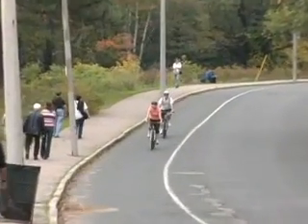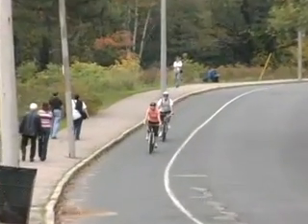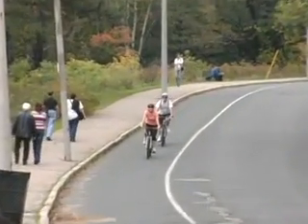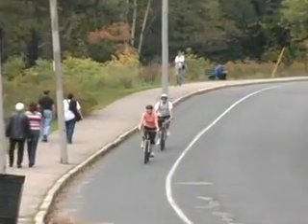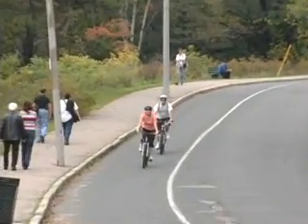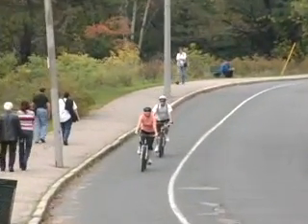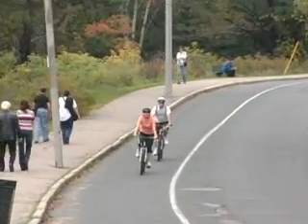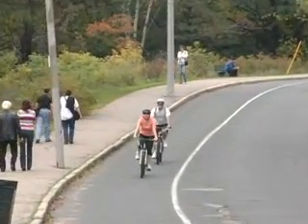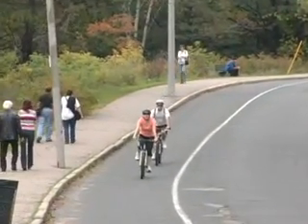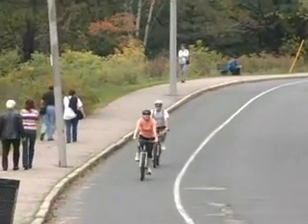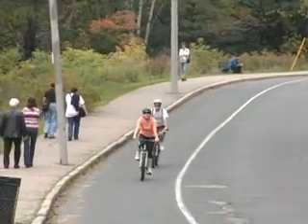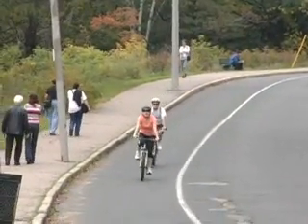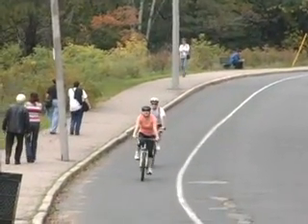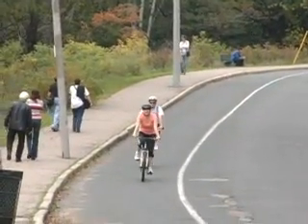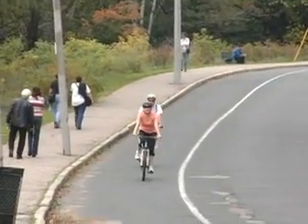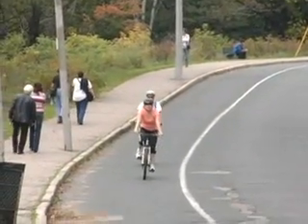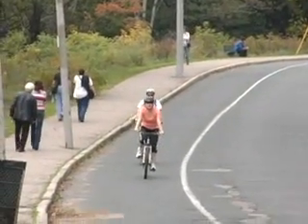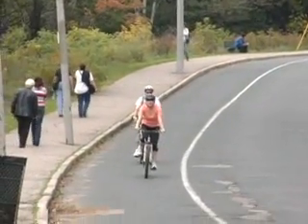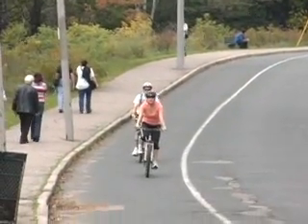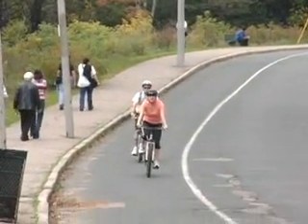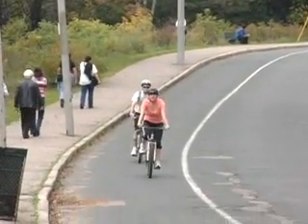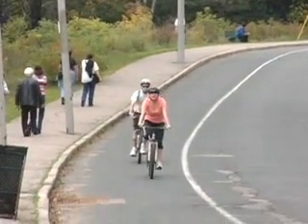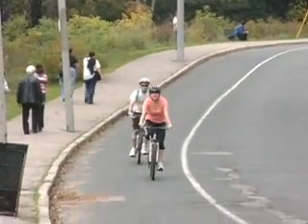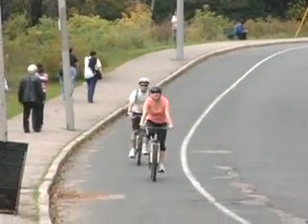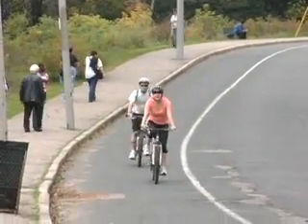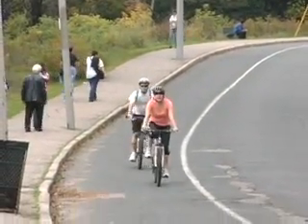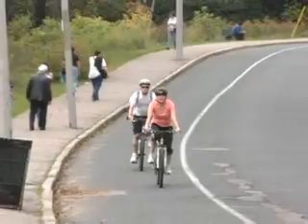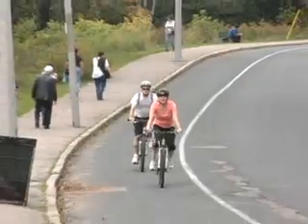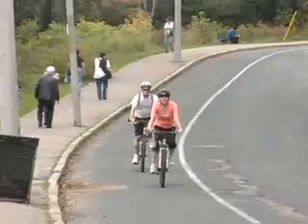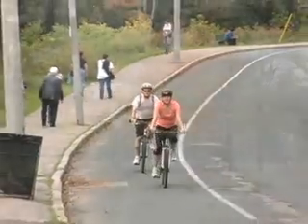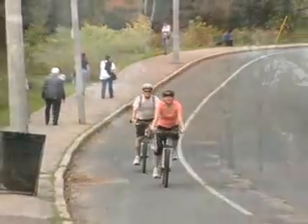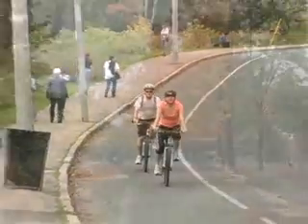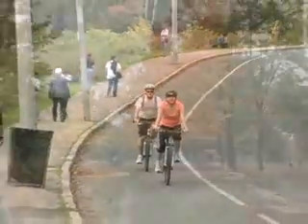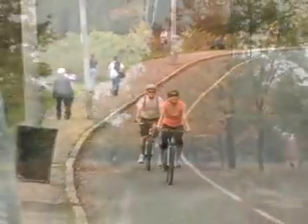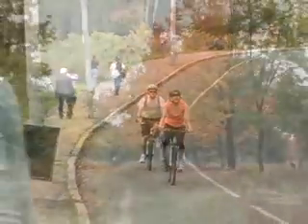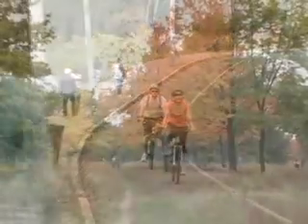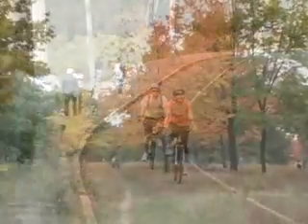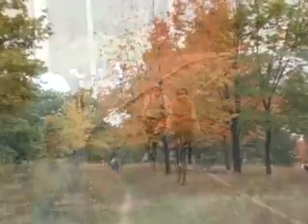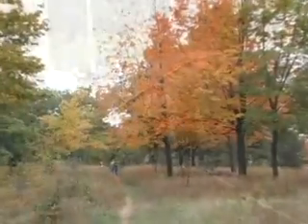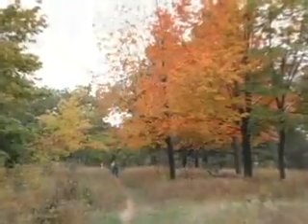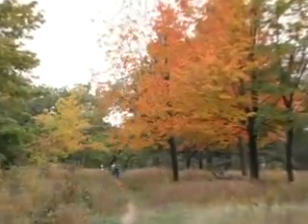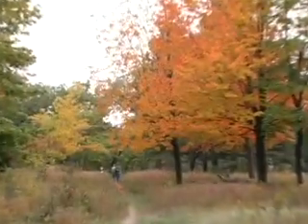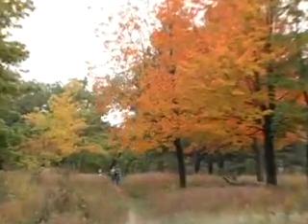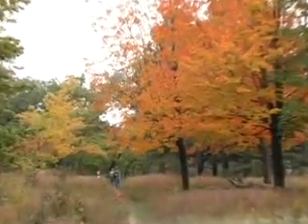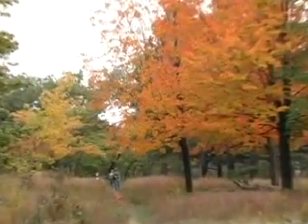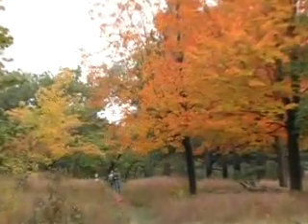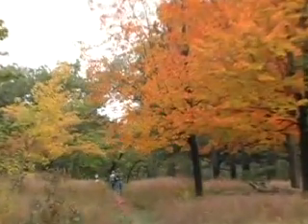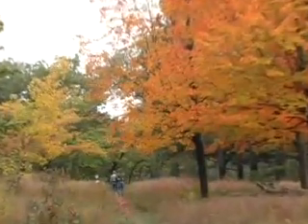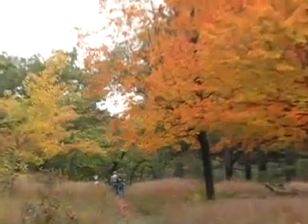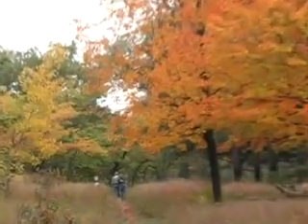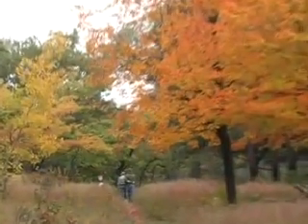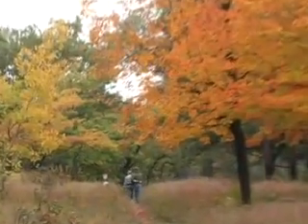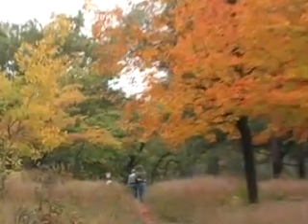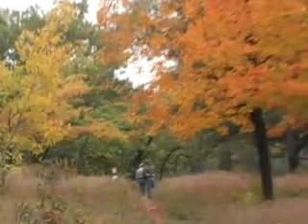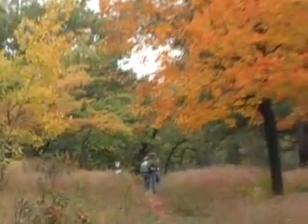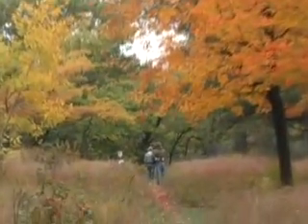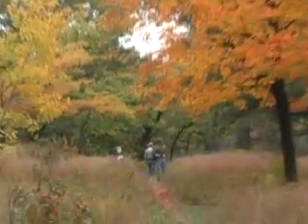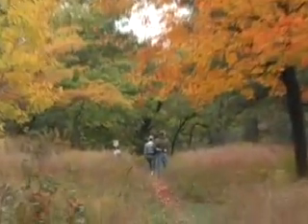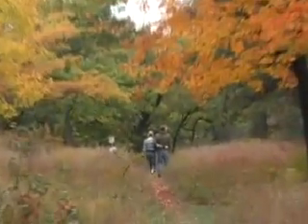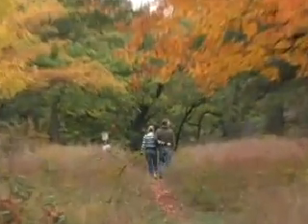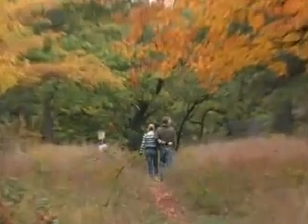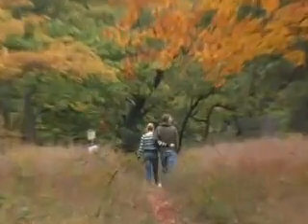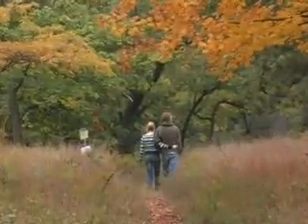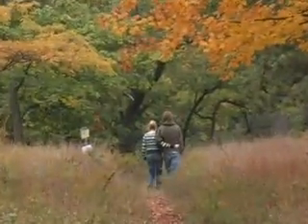Although bicycles are allowed on paved roadways, the best way to see the park is to explore its many paths on foot.